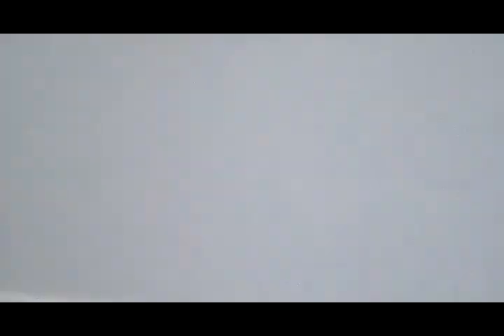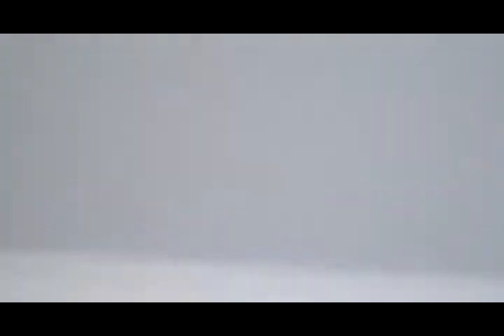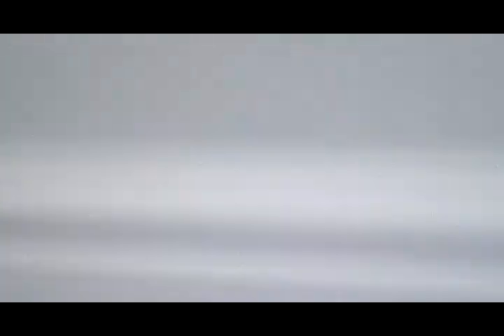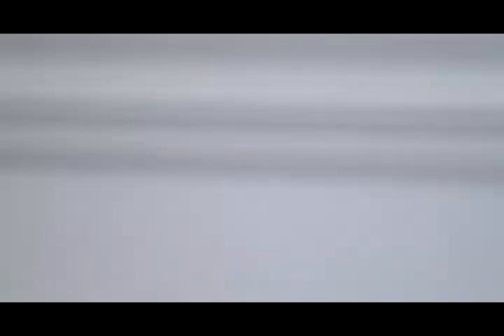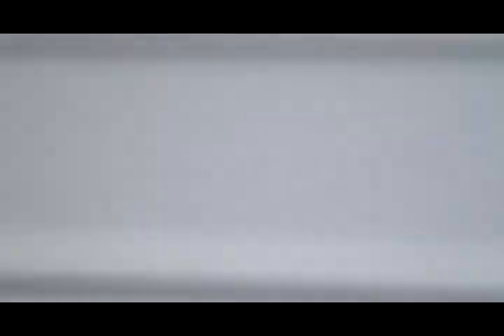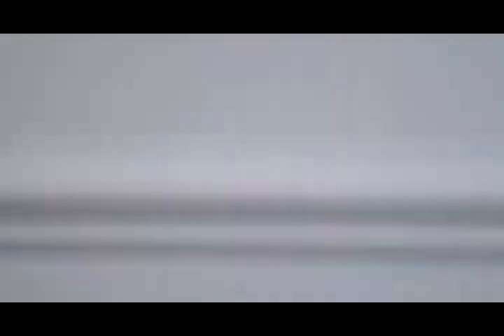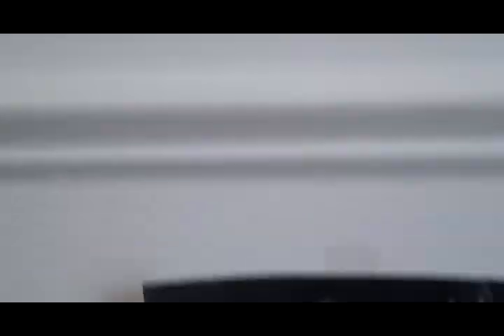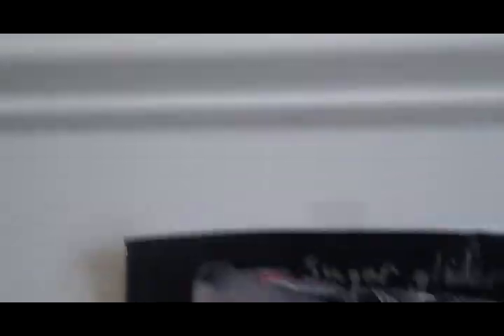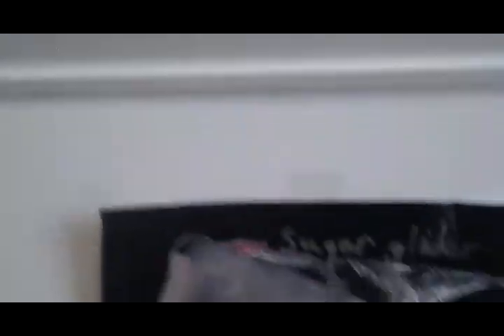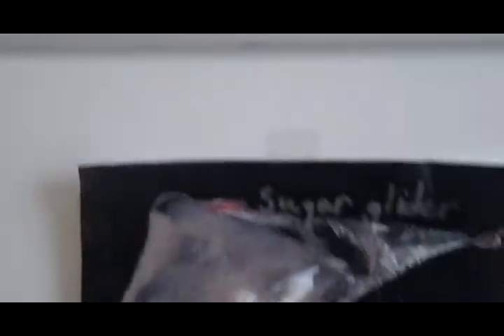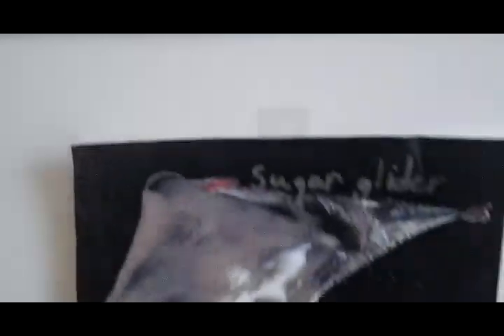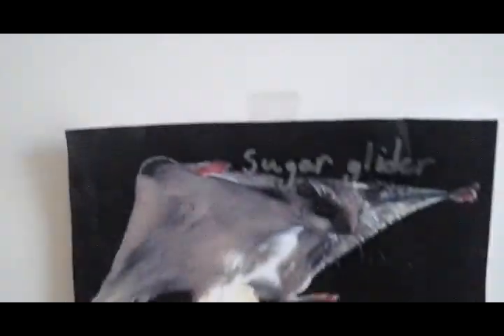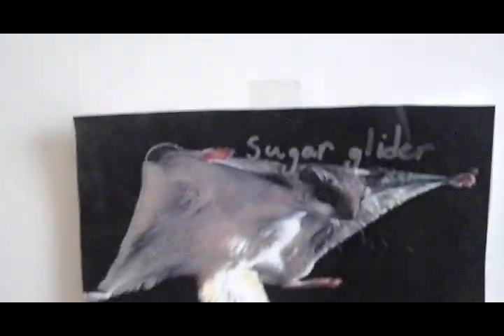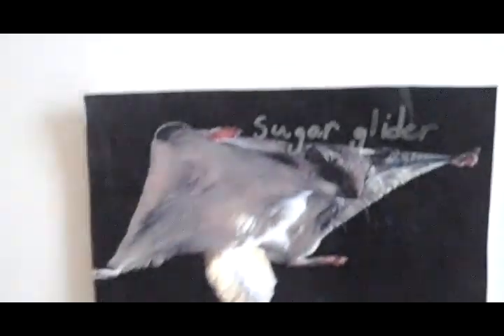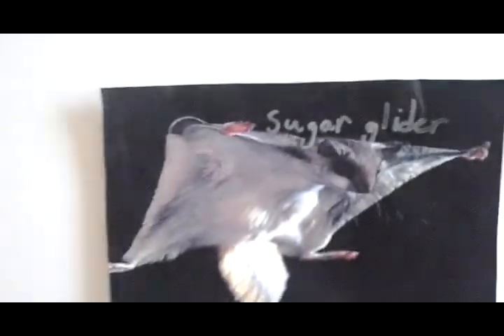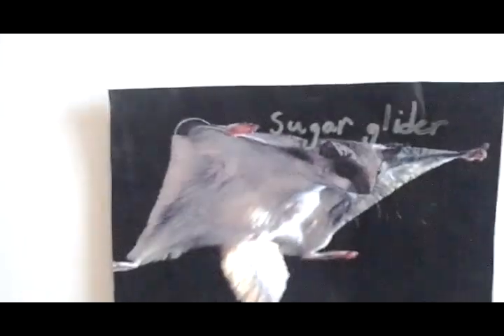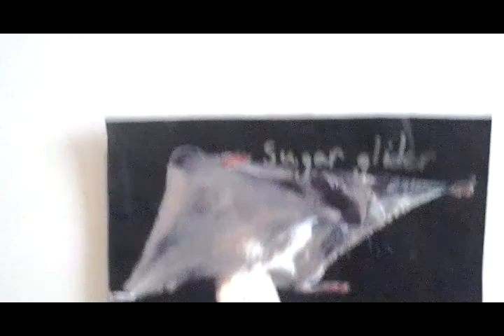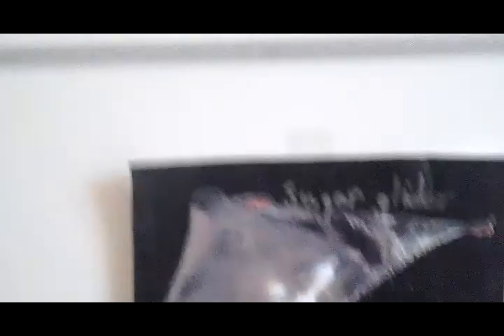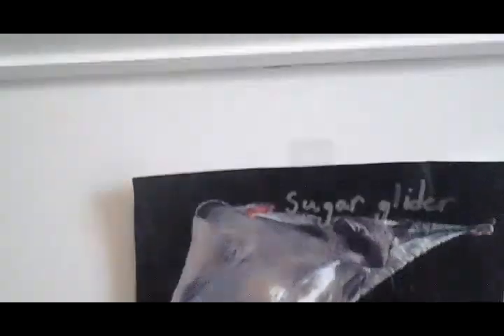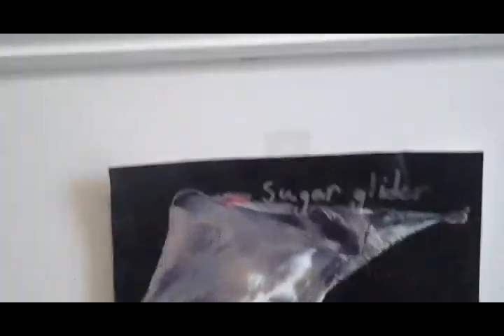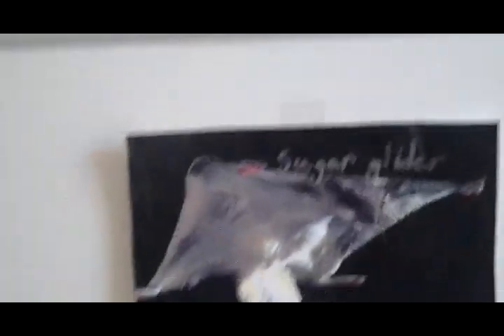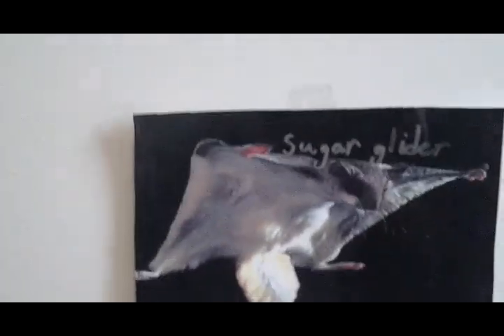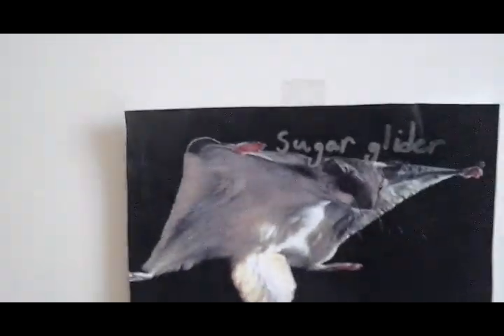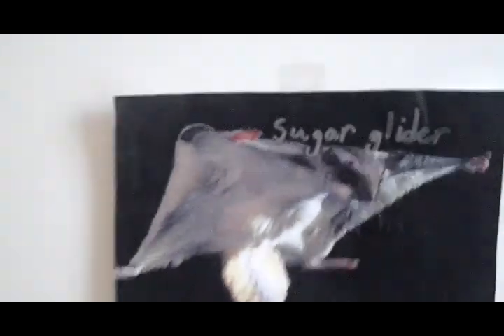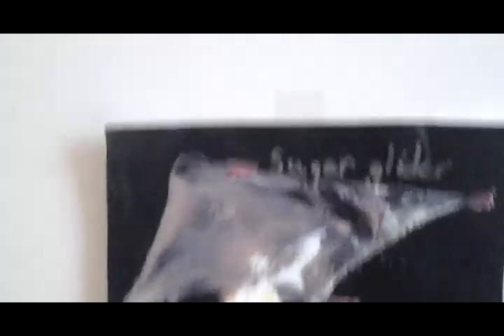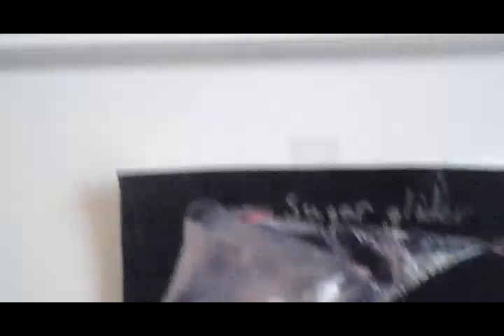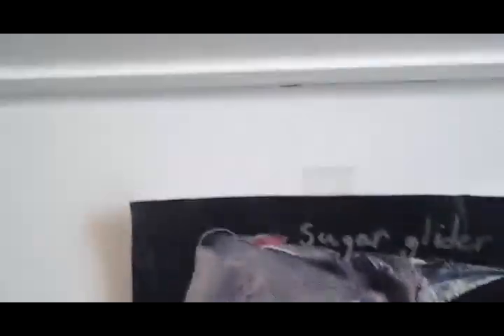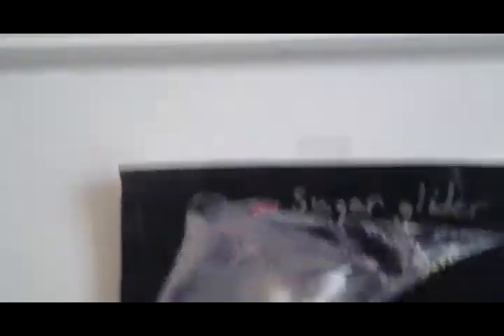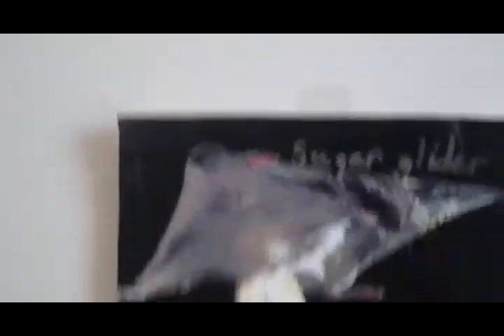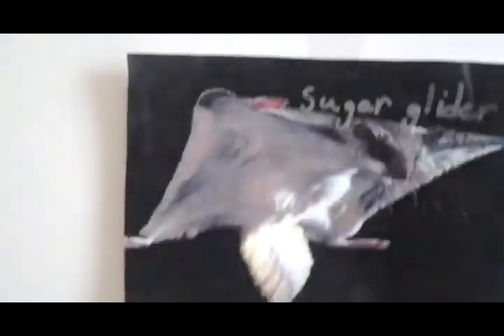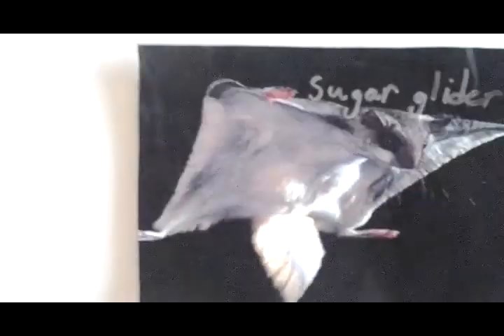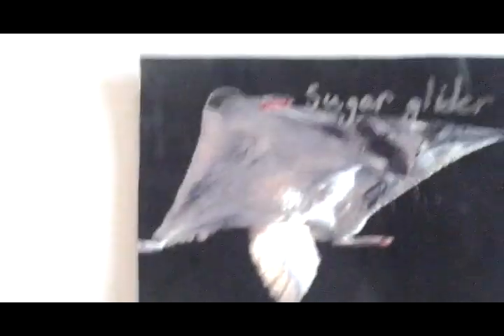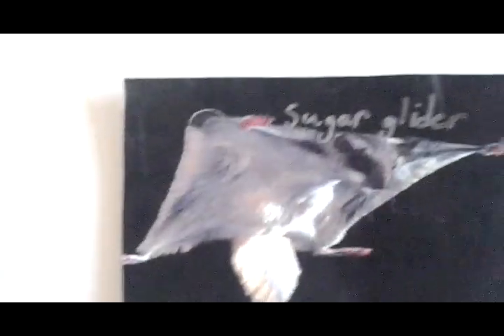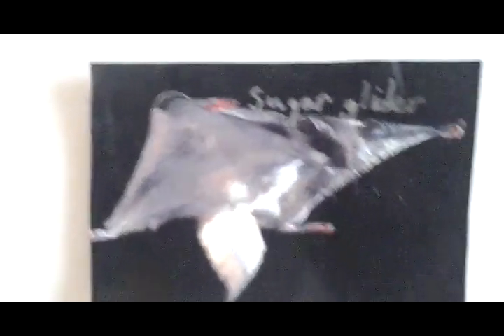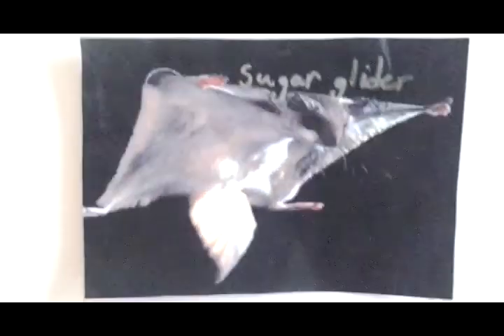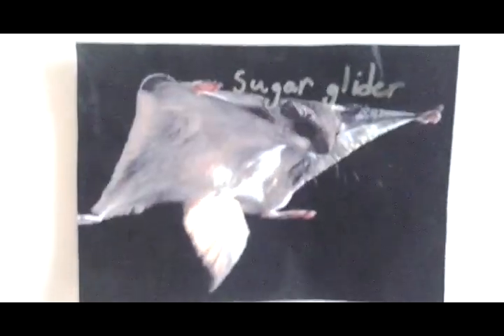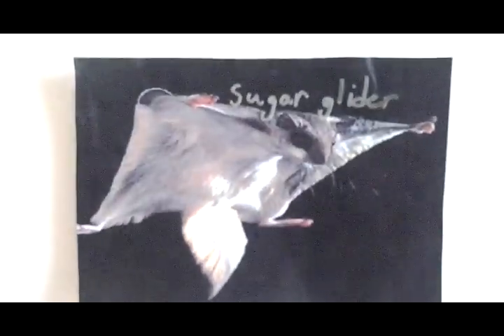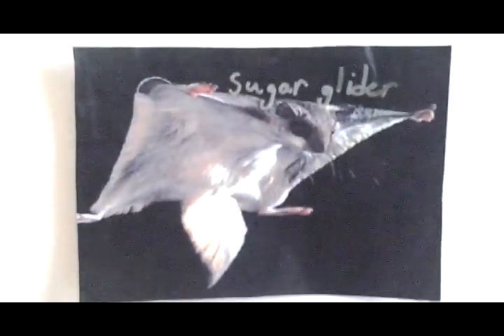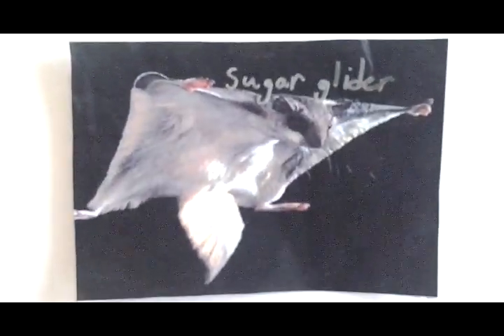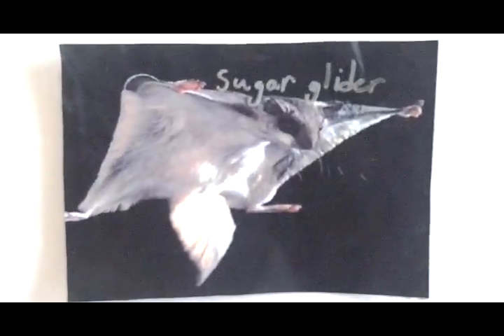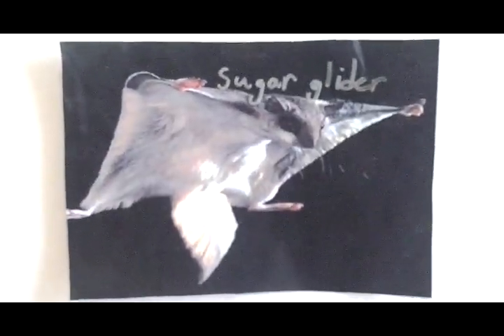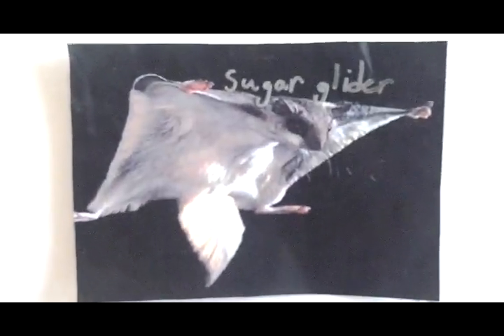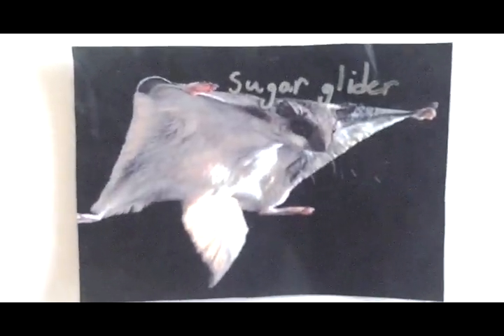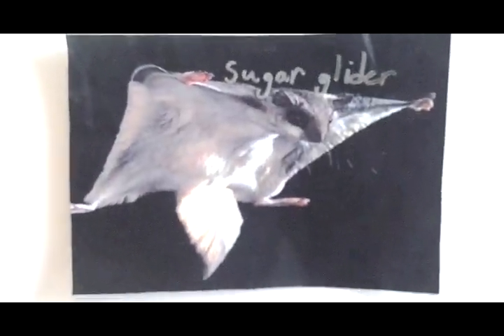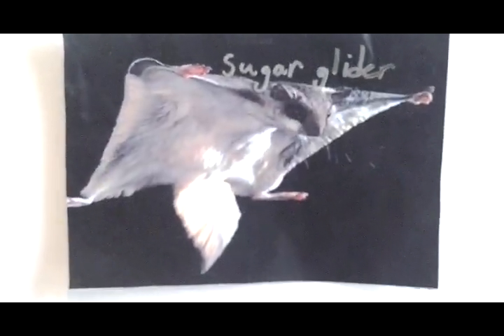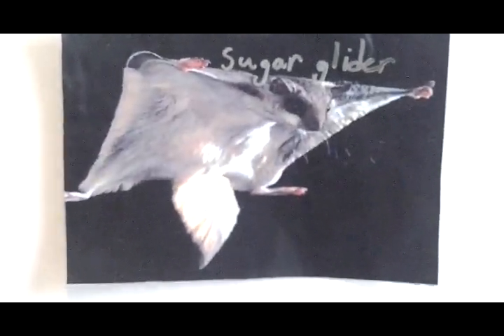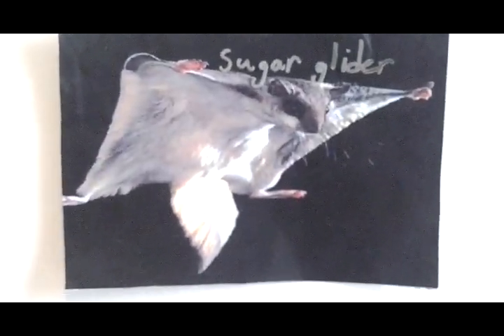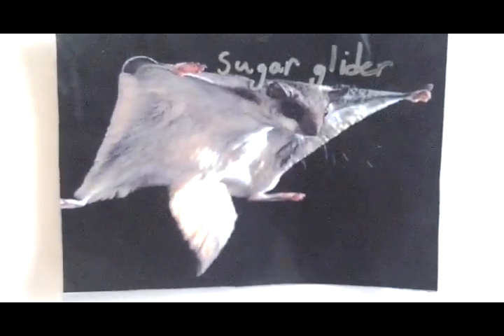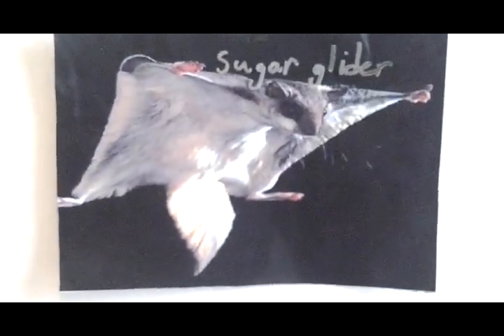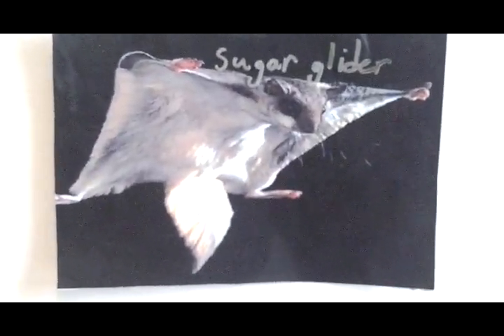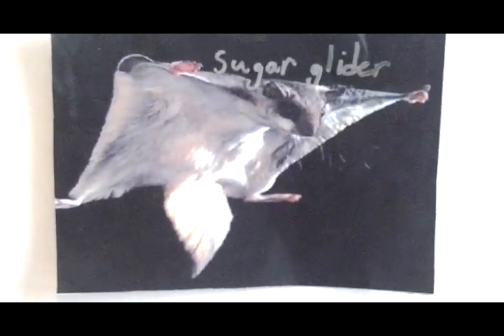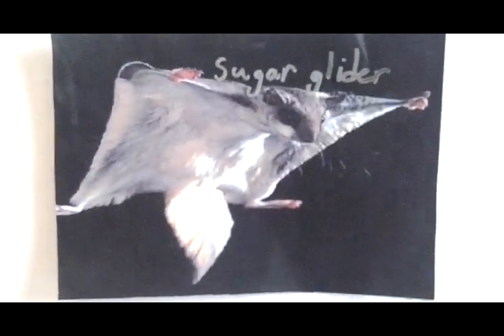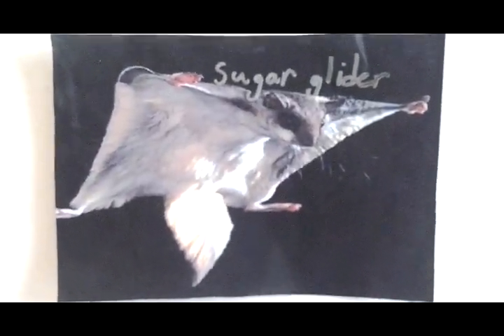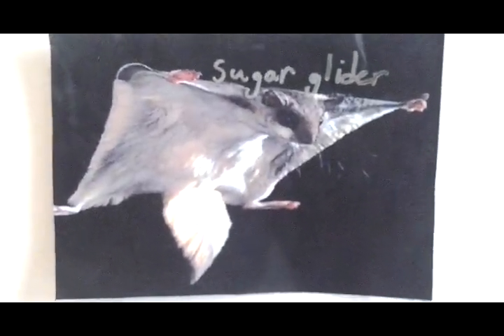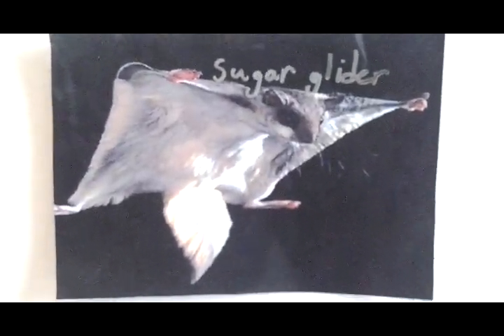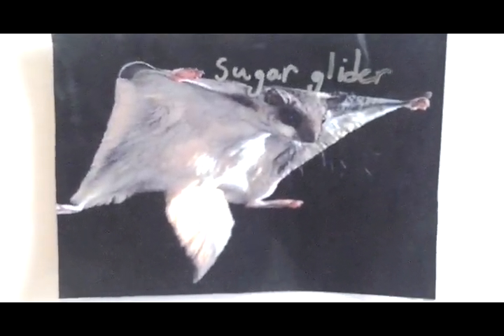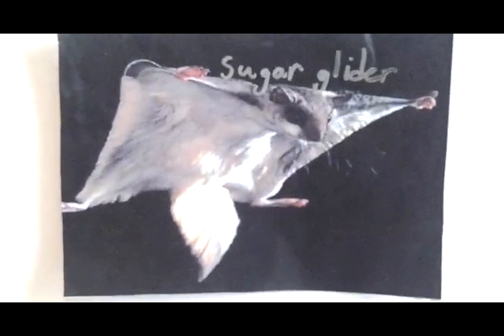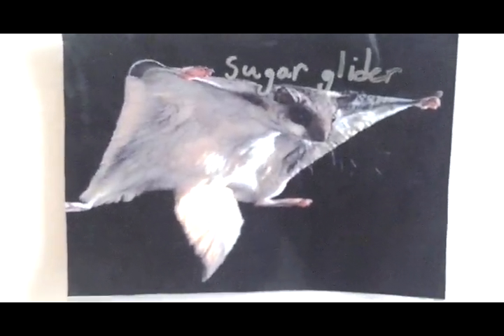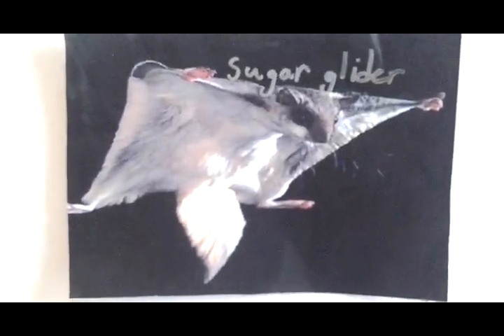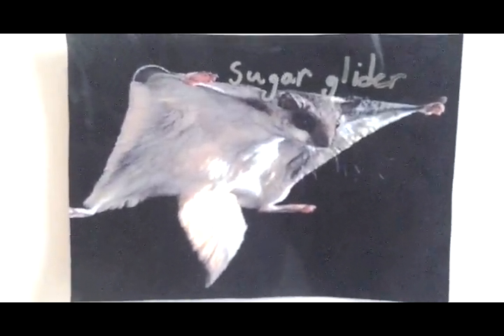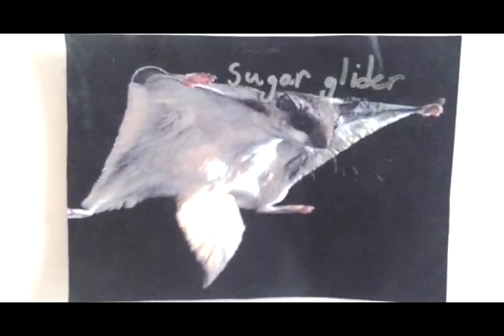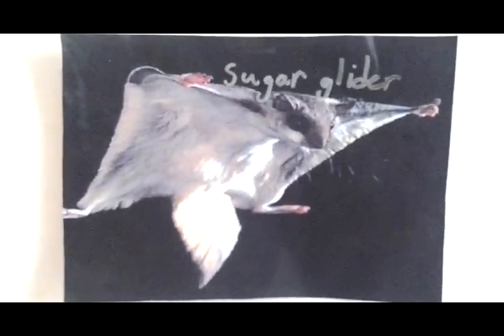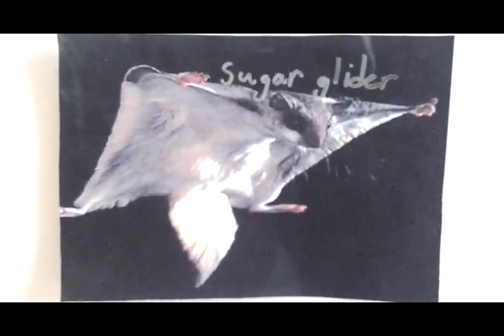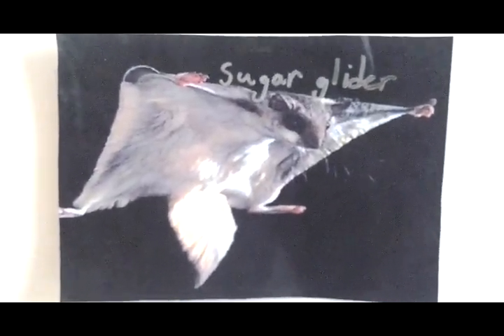First is the sugar glider. Its really bushy tail helps it keep its balance while flying.